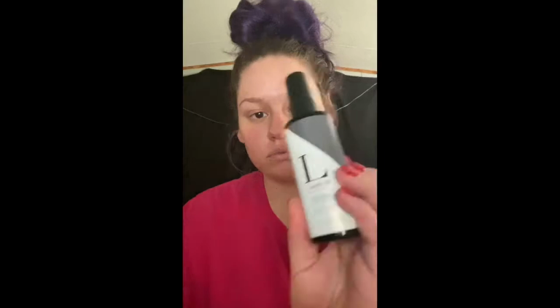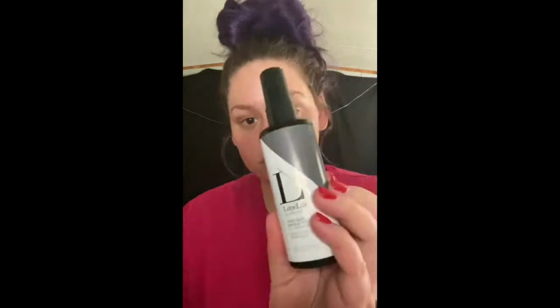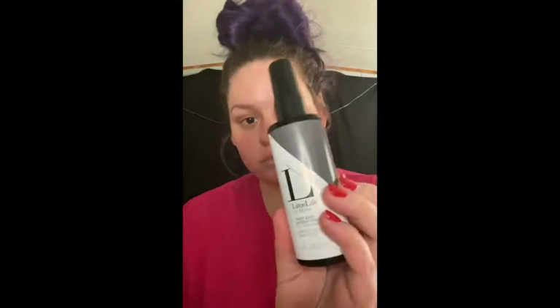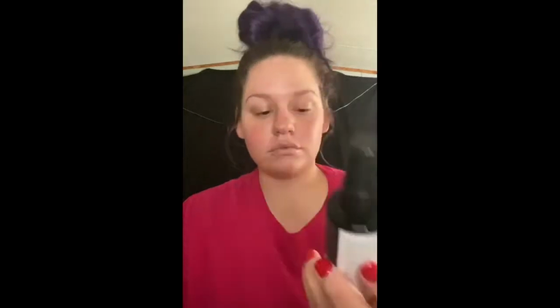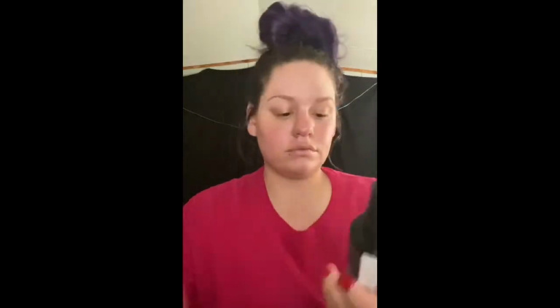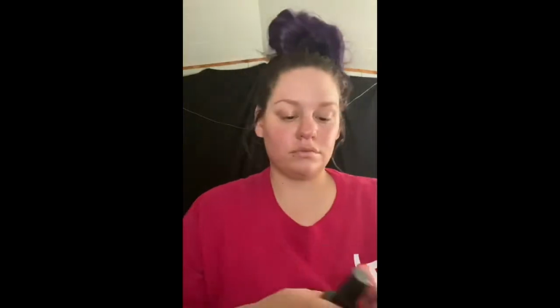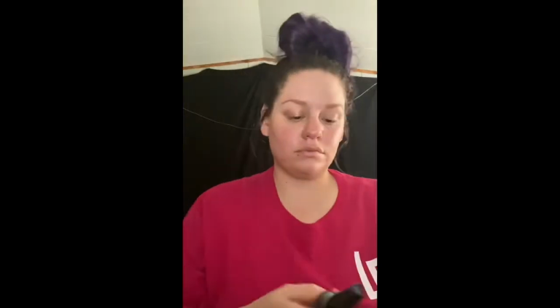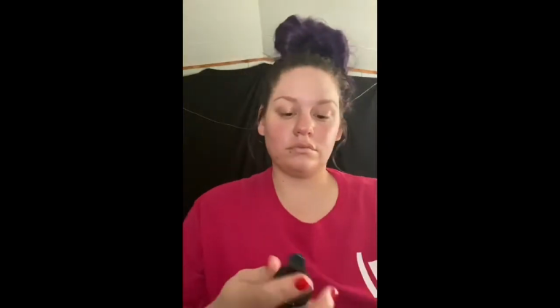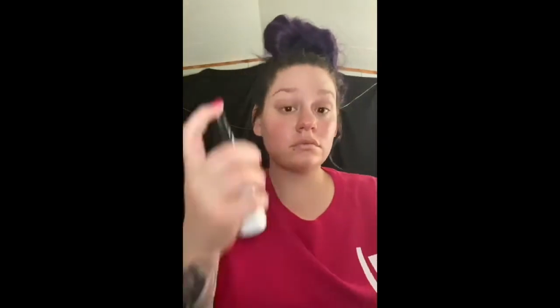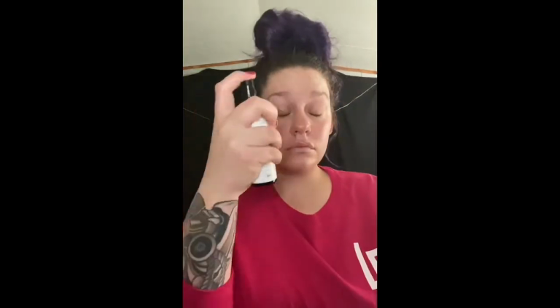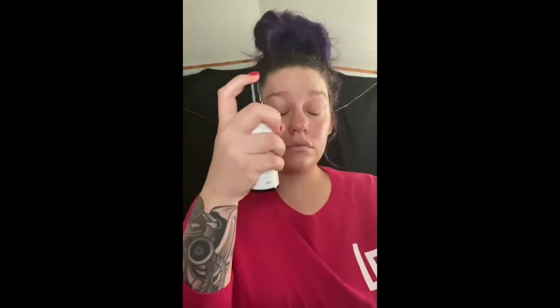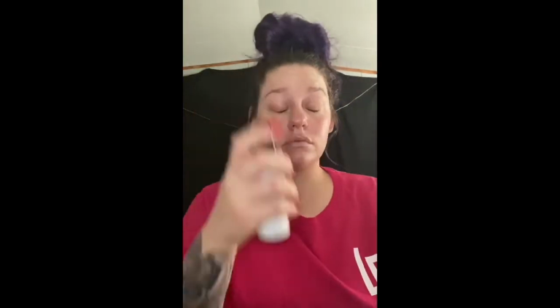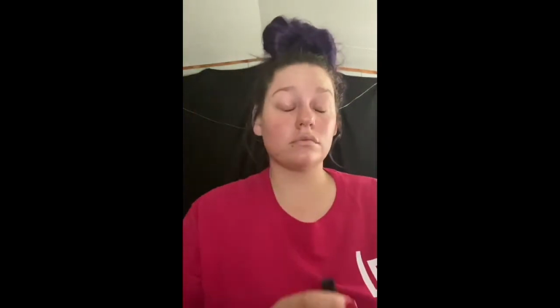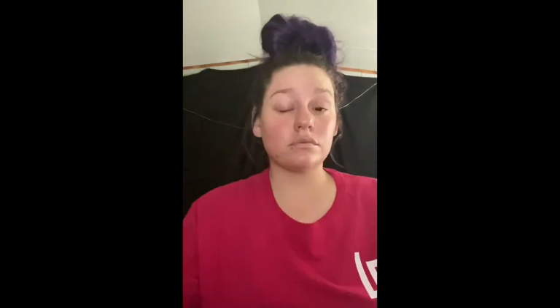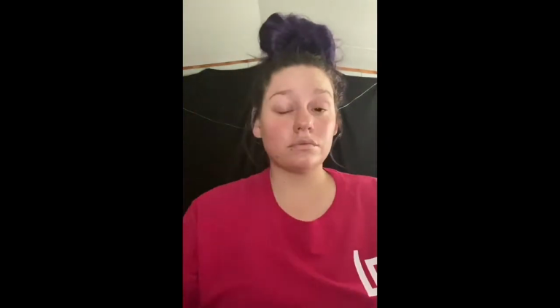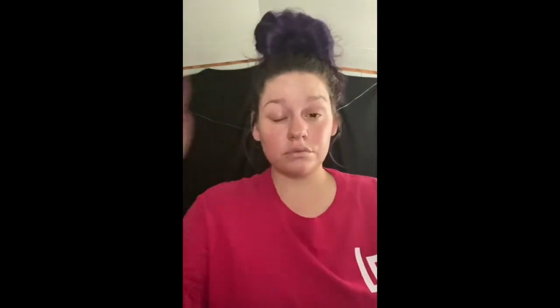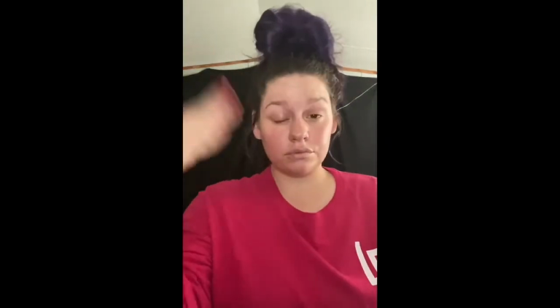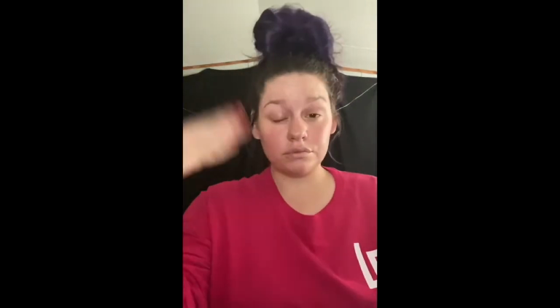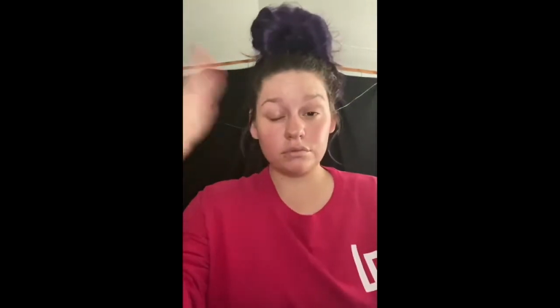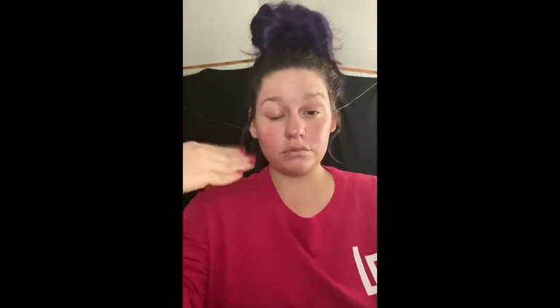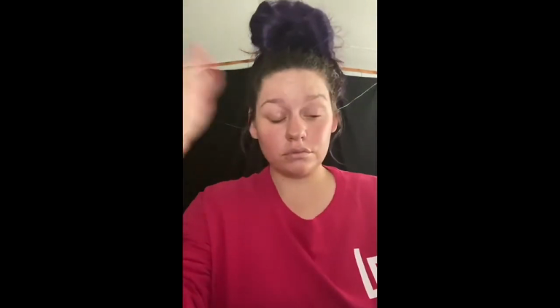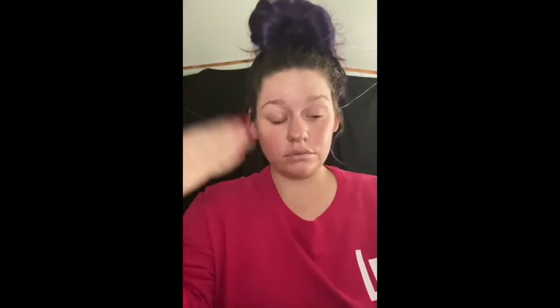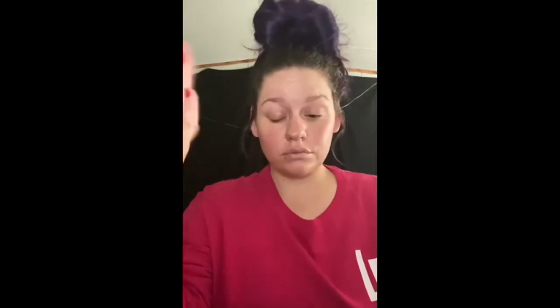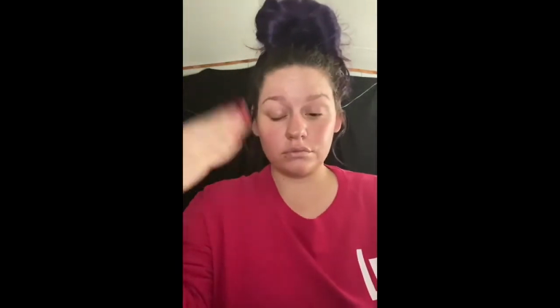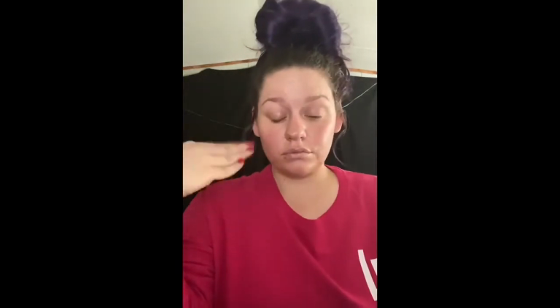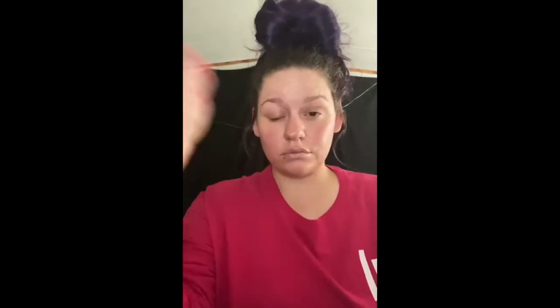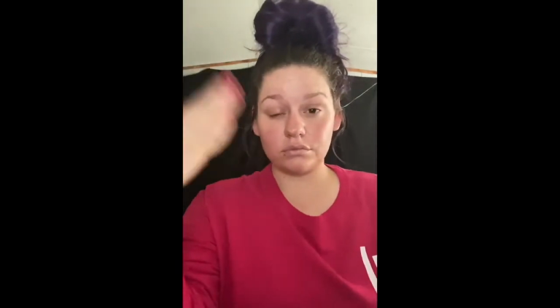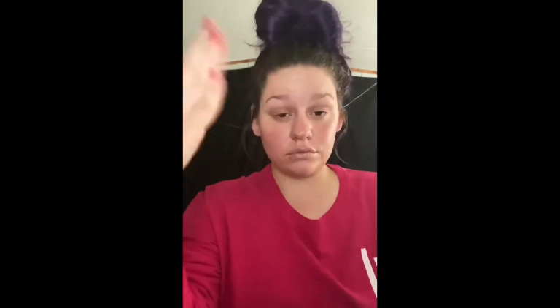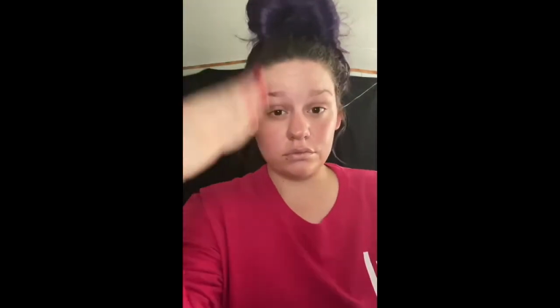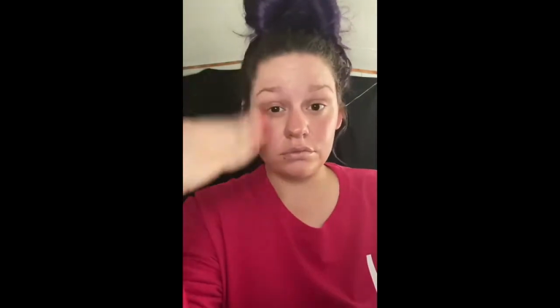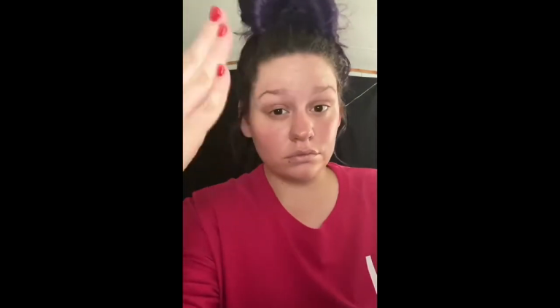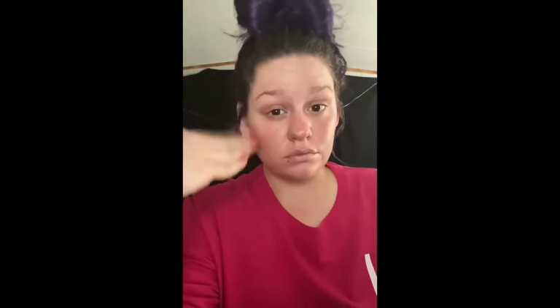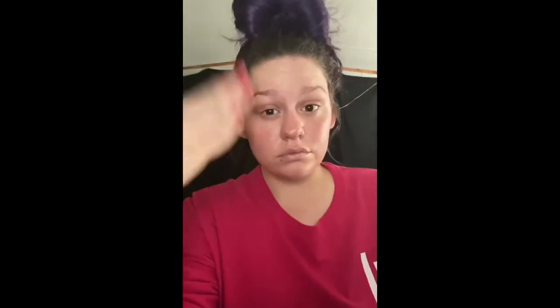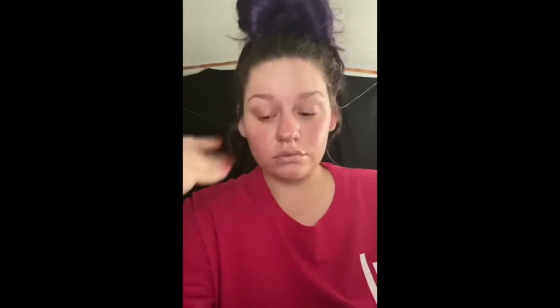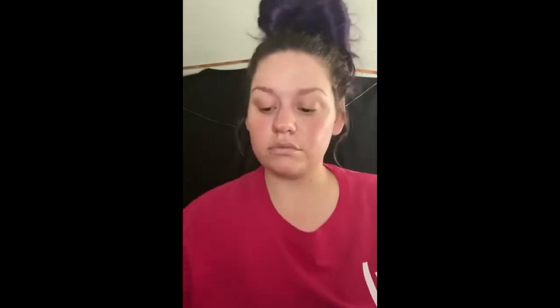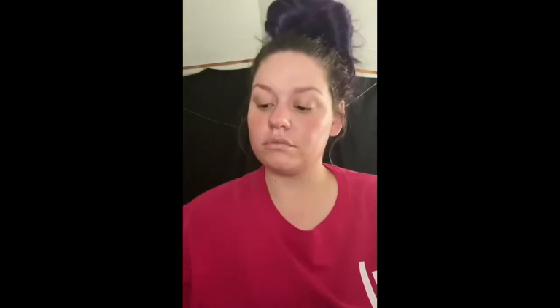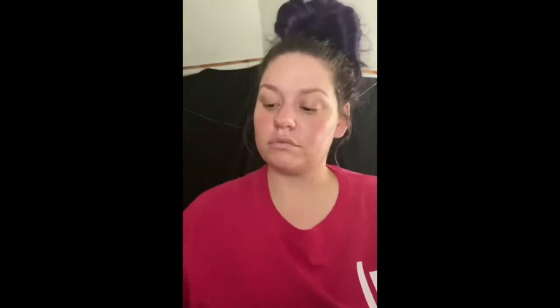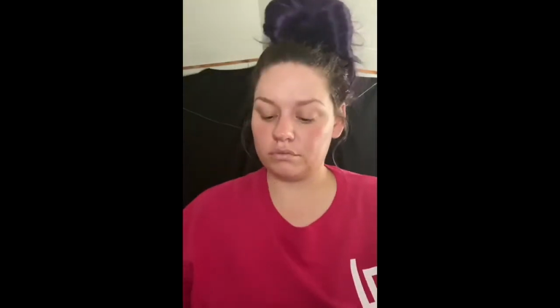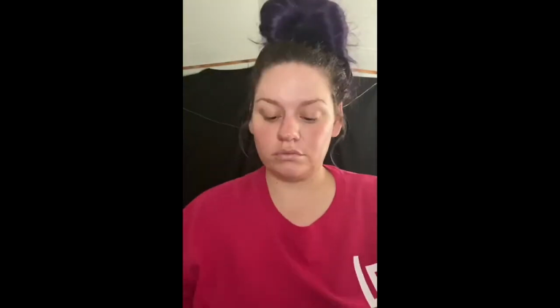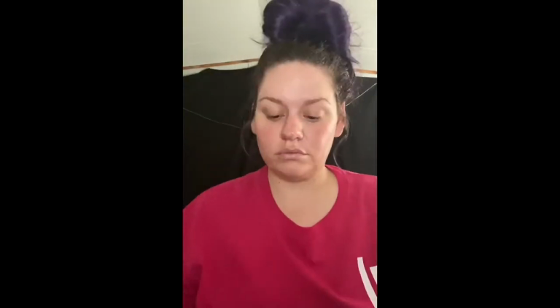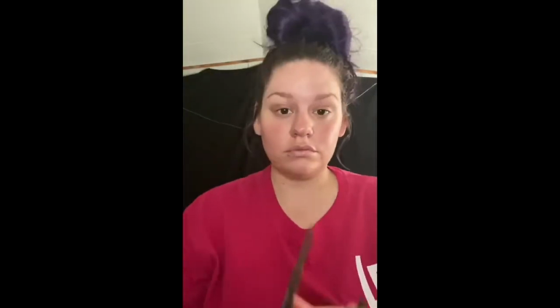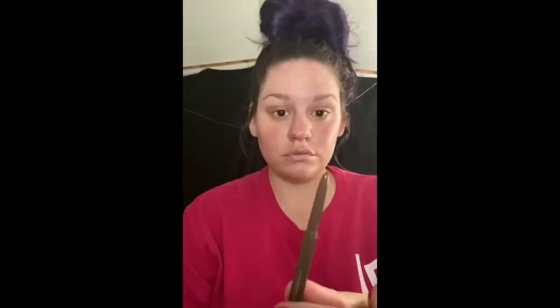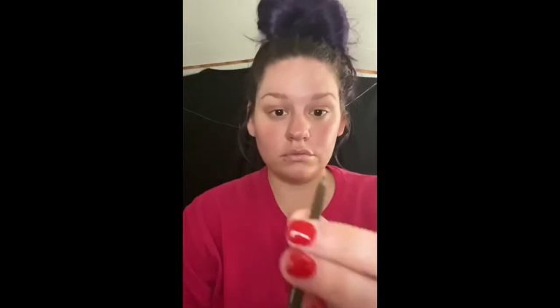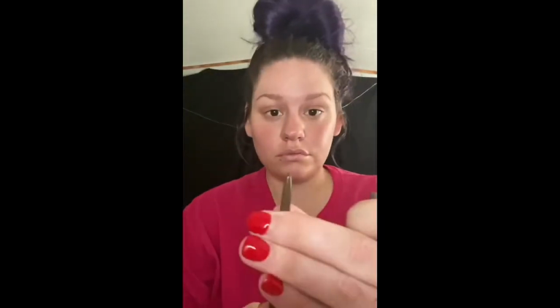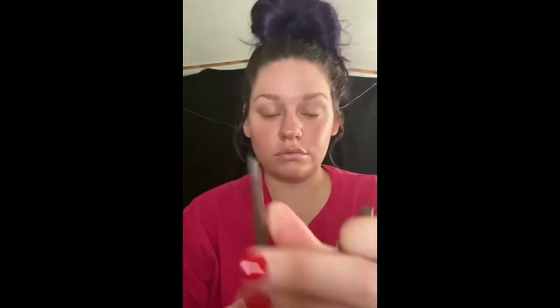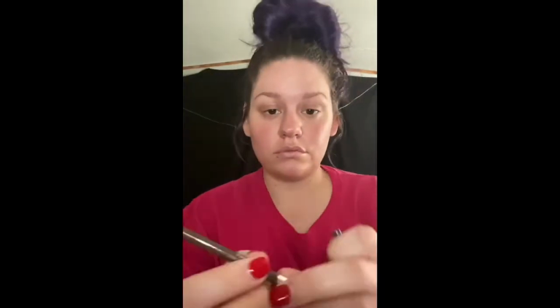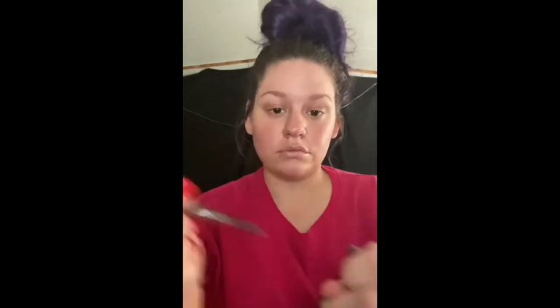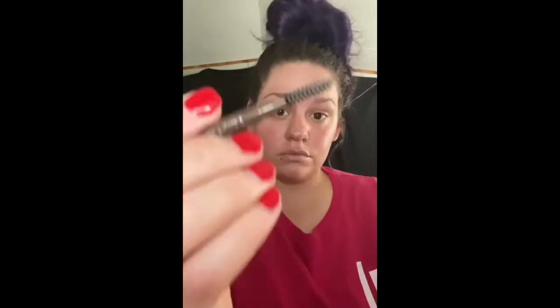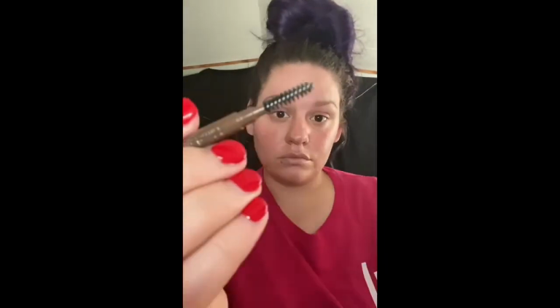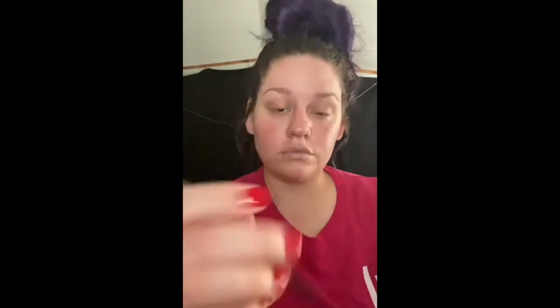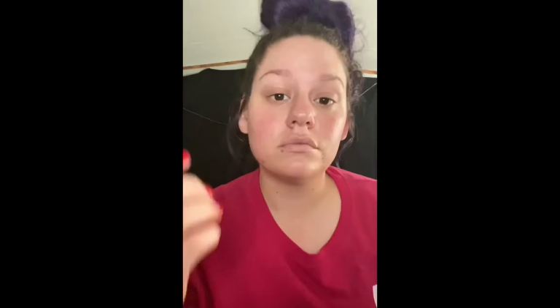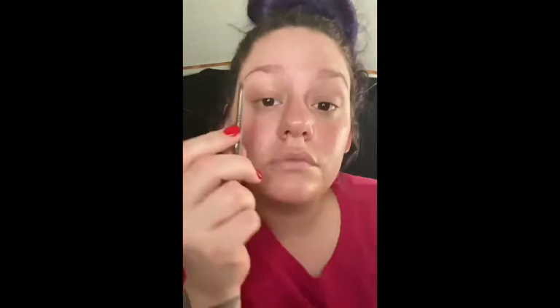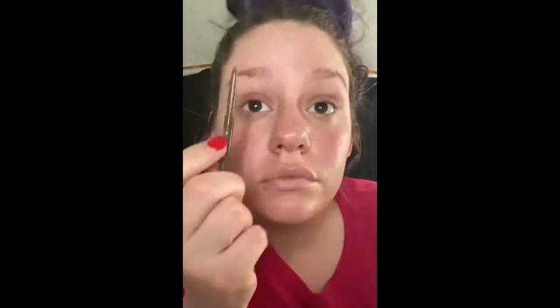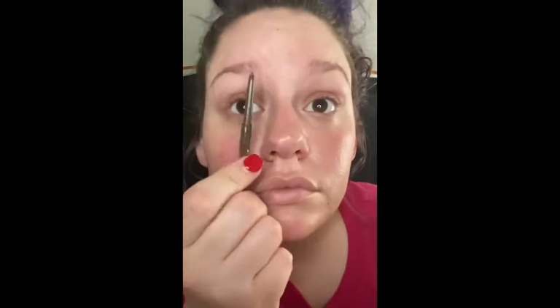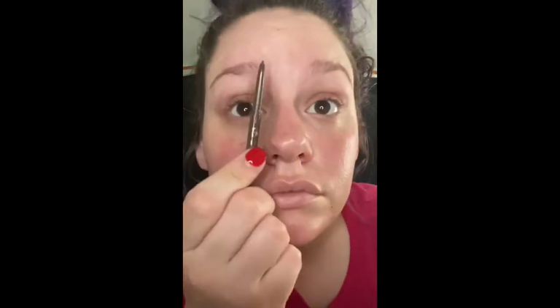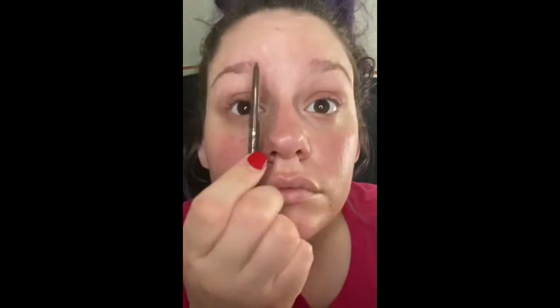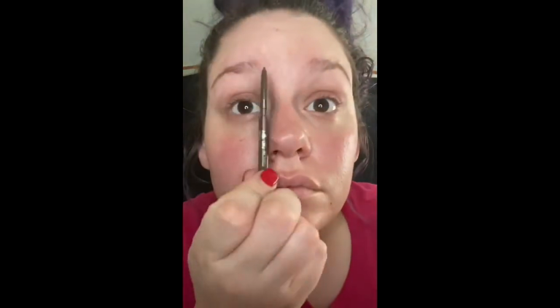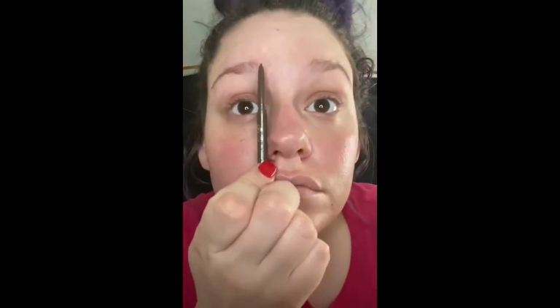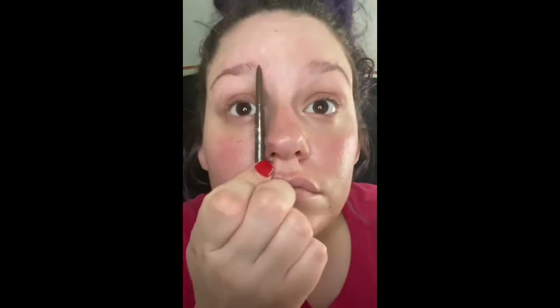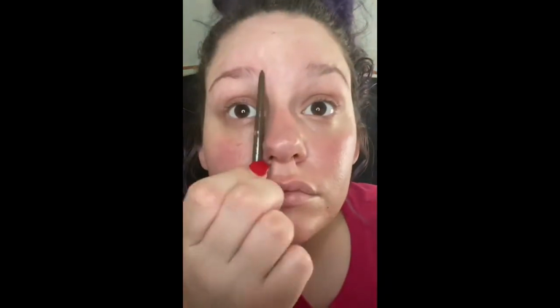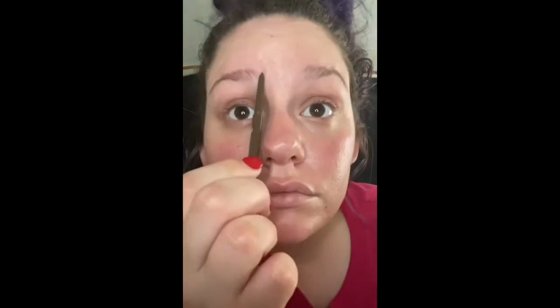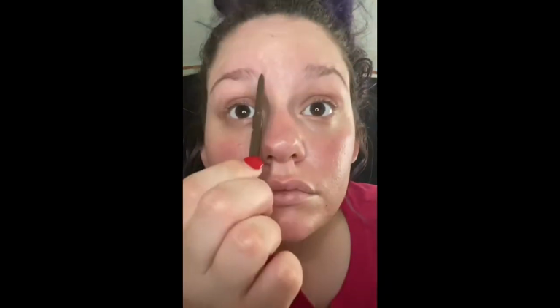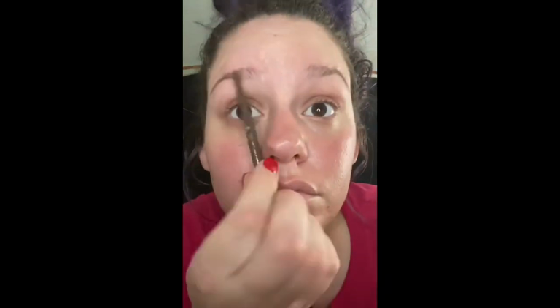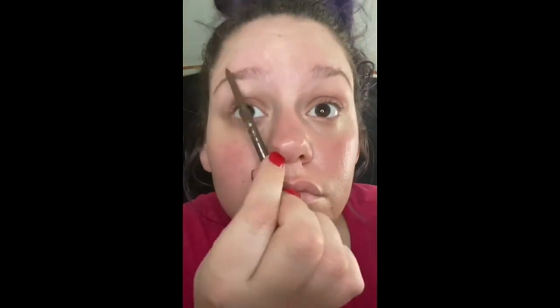Hey y'all, so I'm going to be using my First Base Primer. This helps to give you a smooth surface for makeup application.